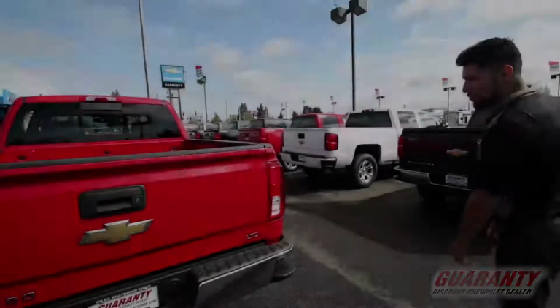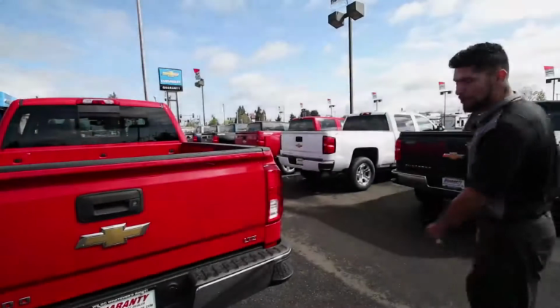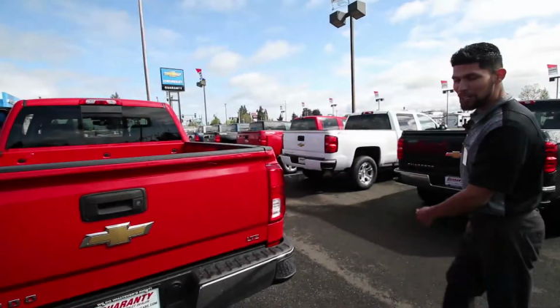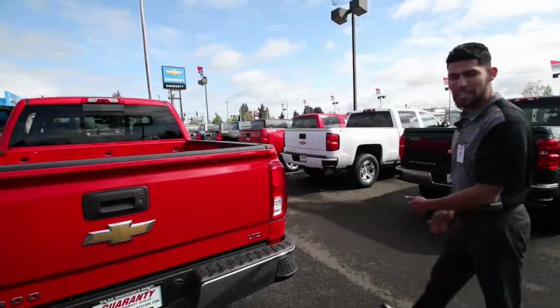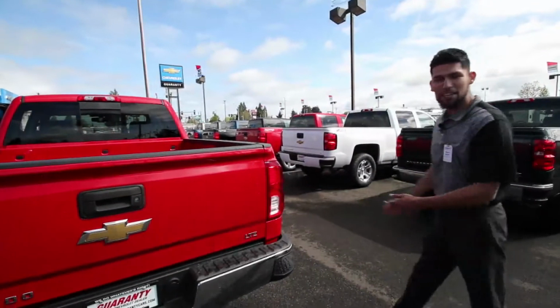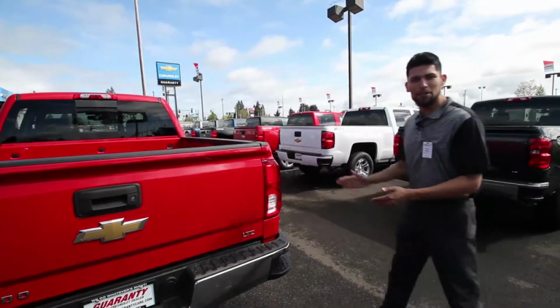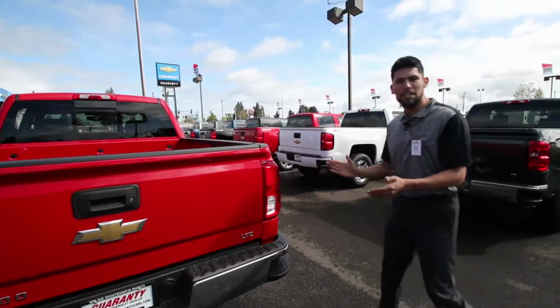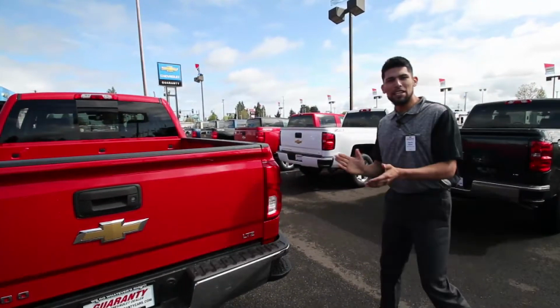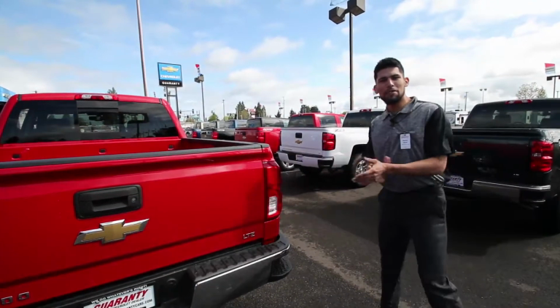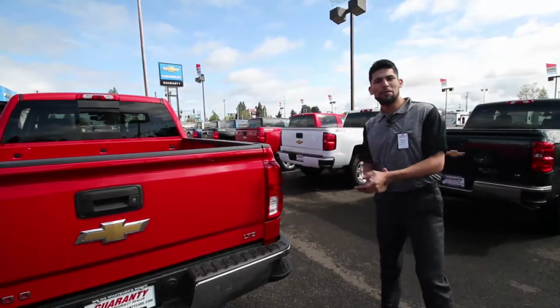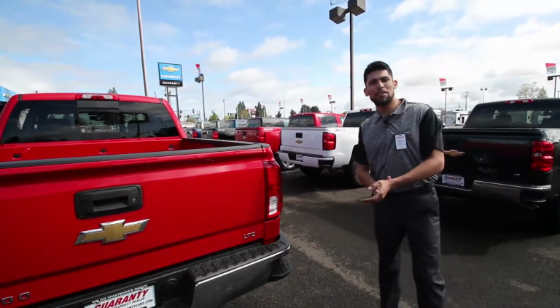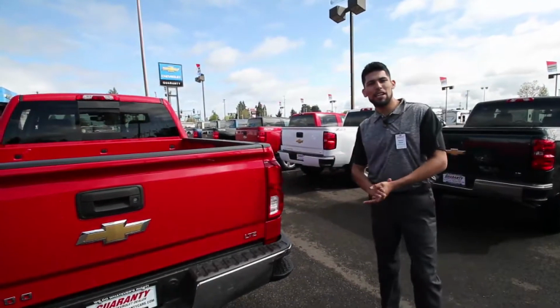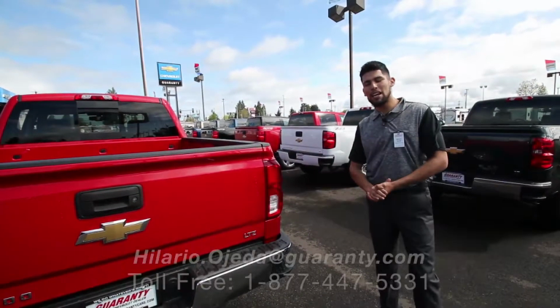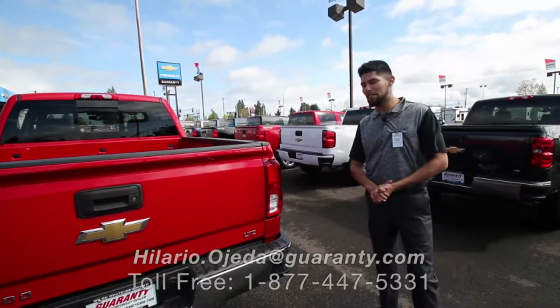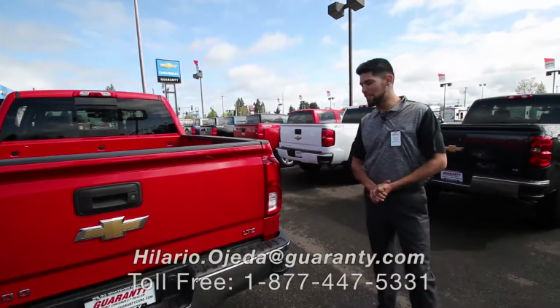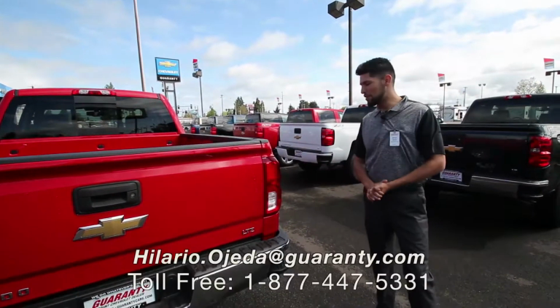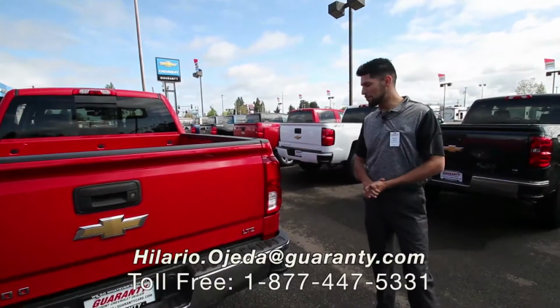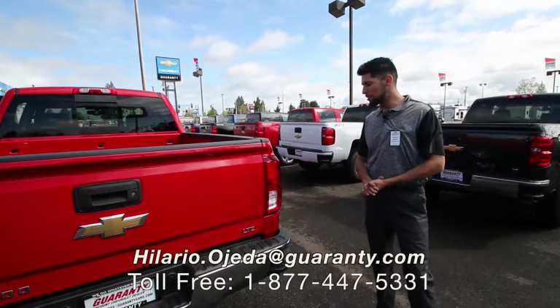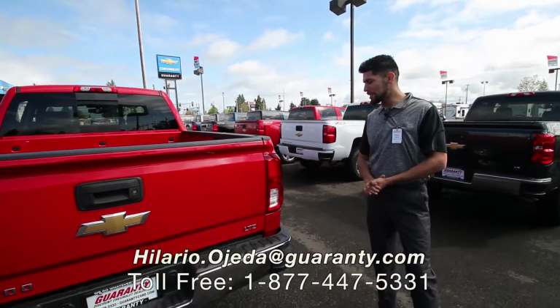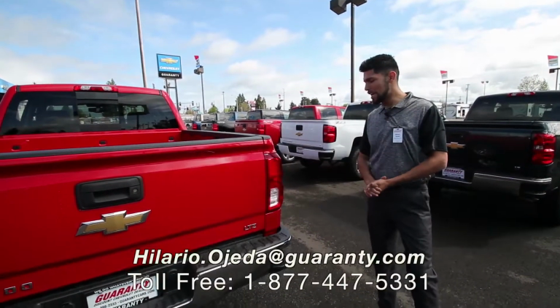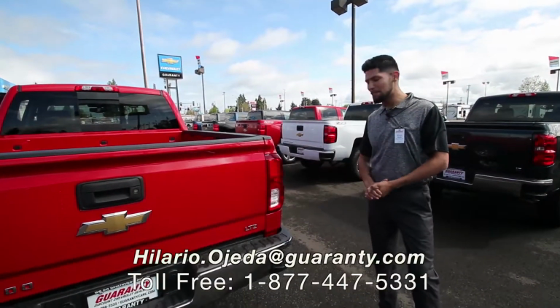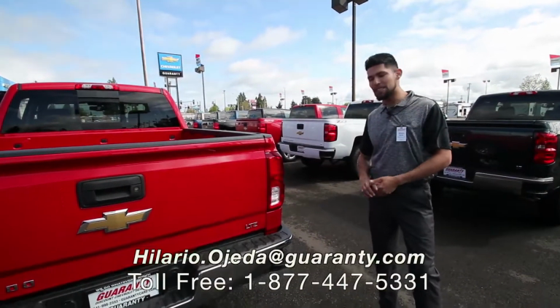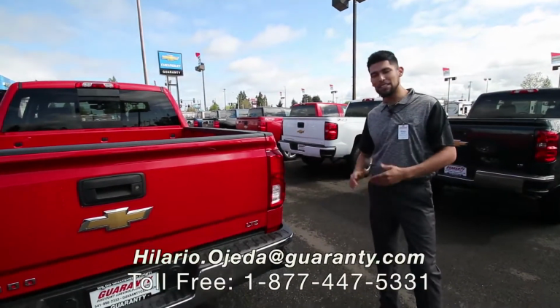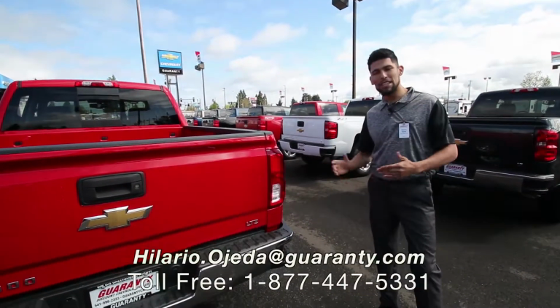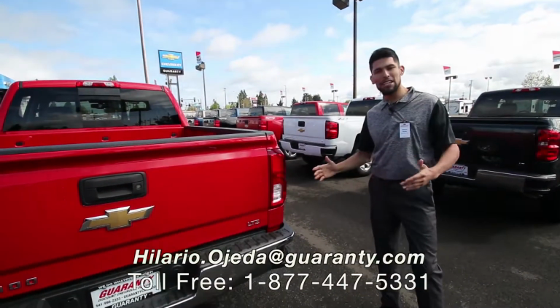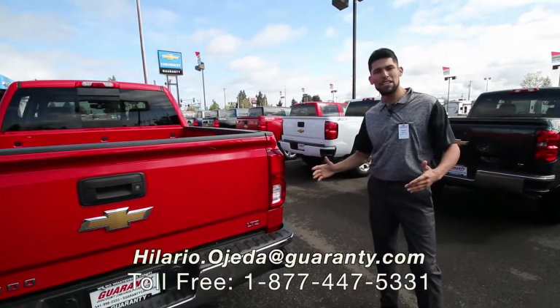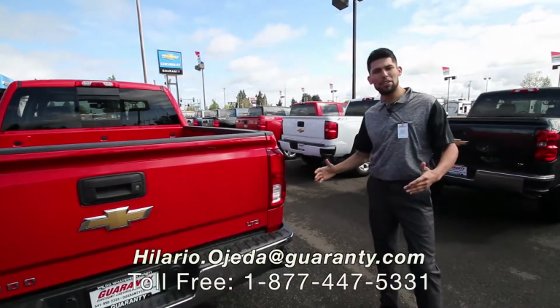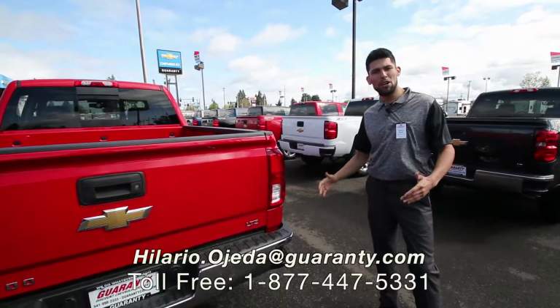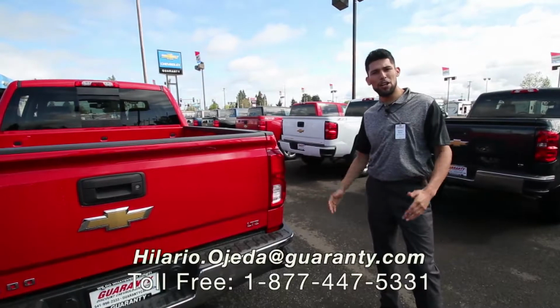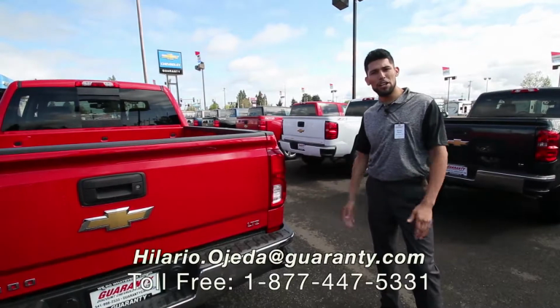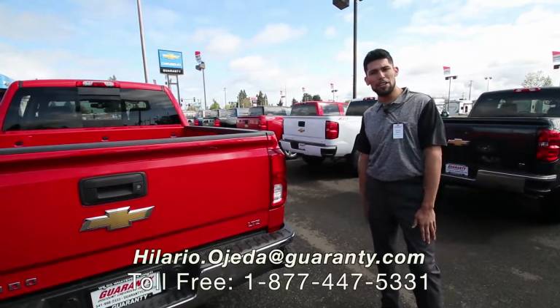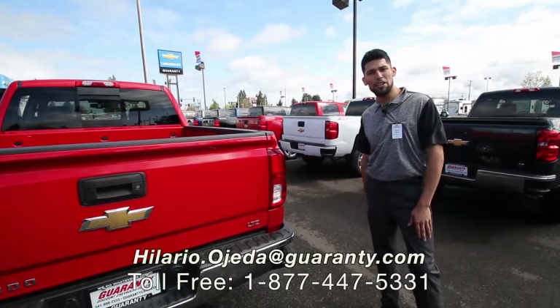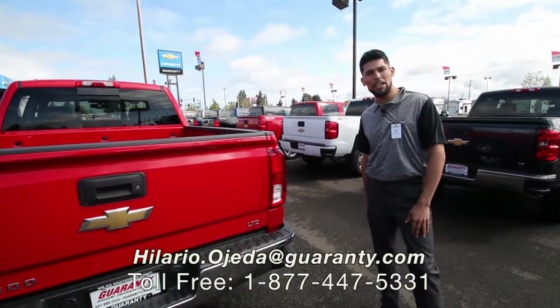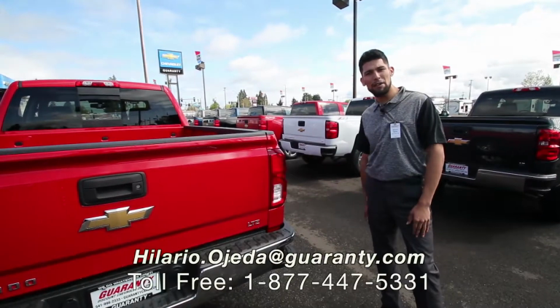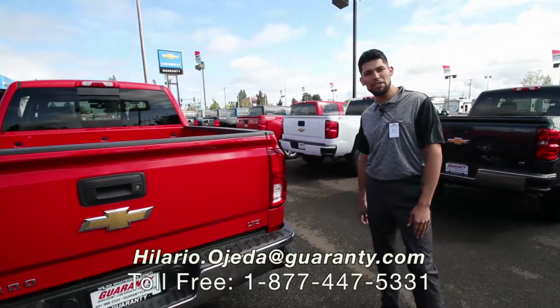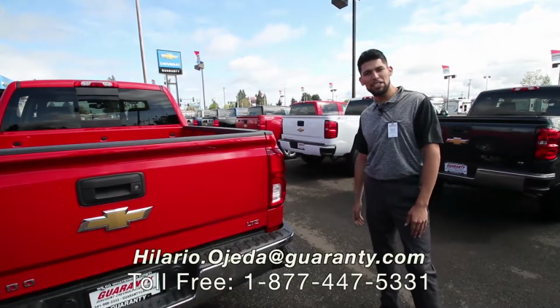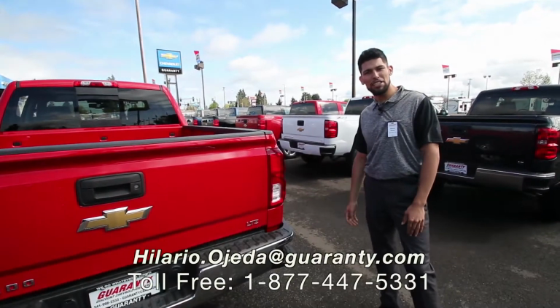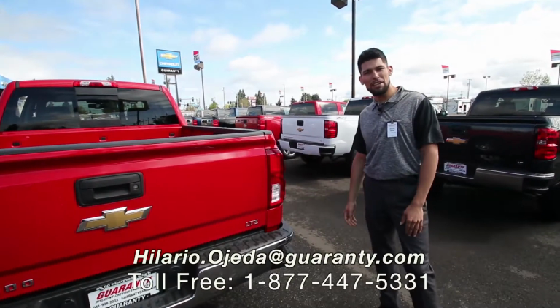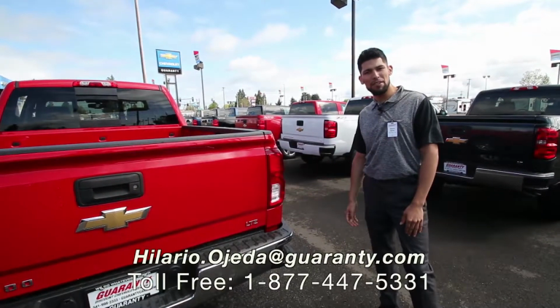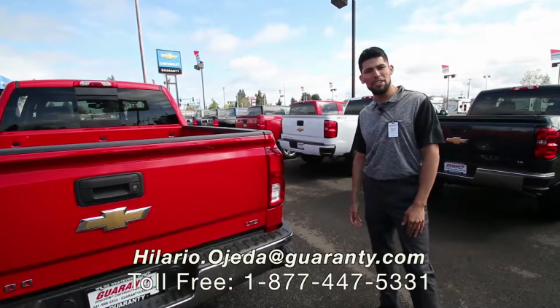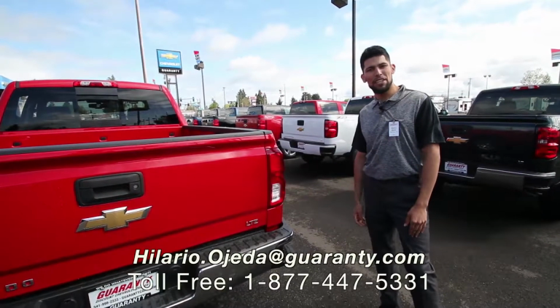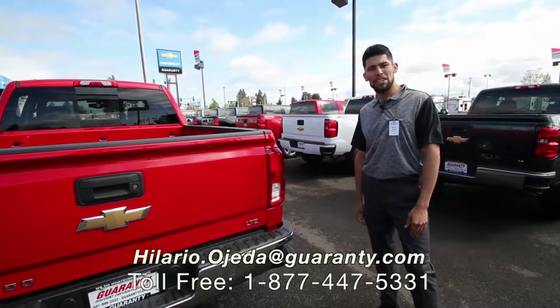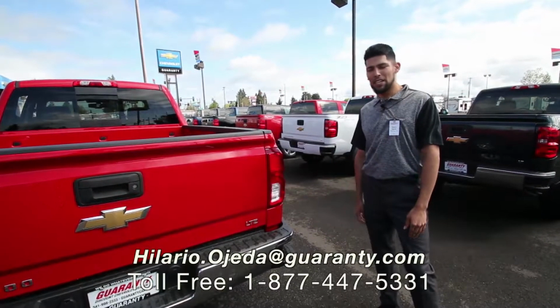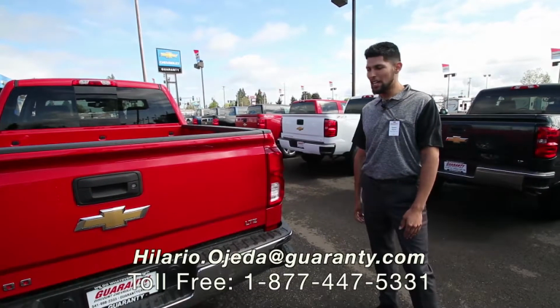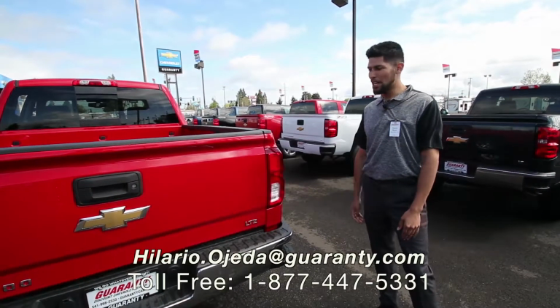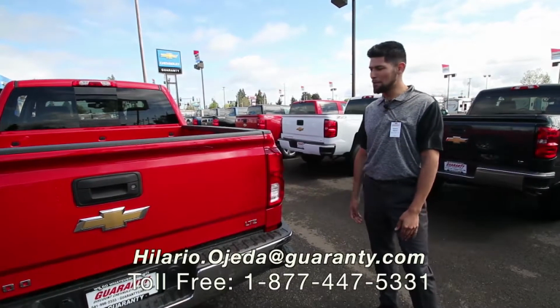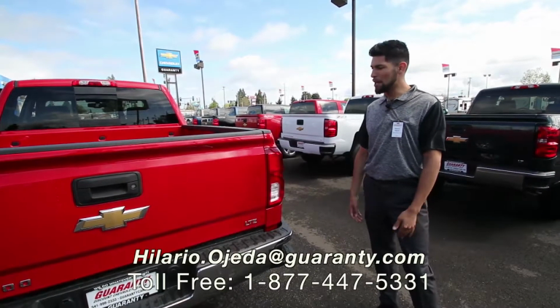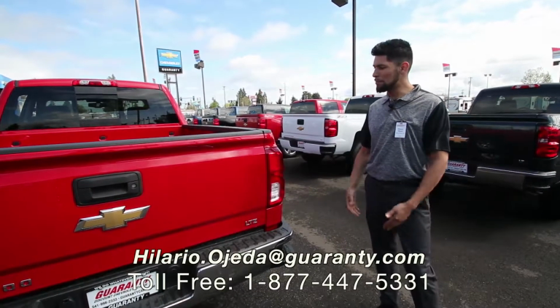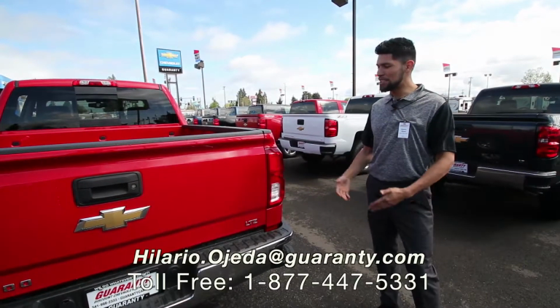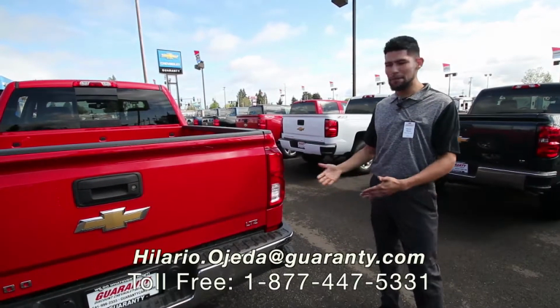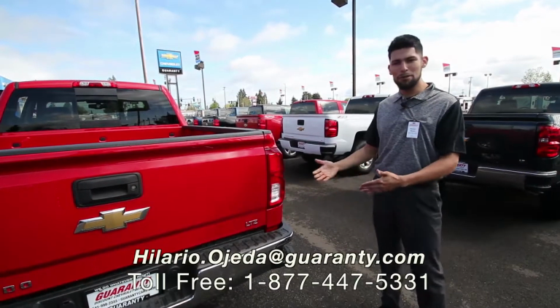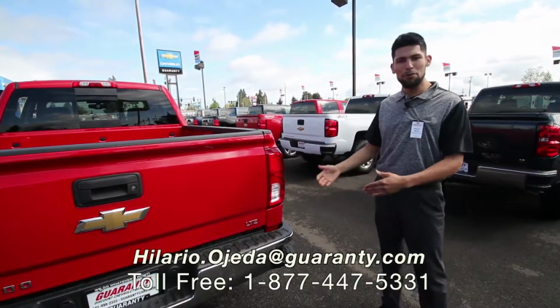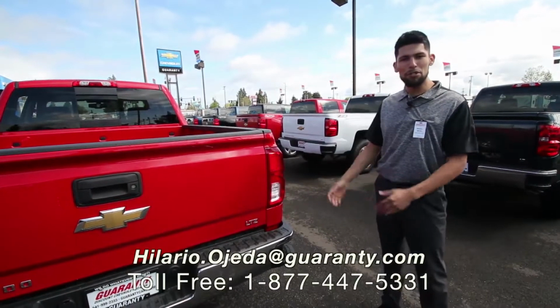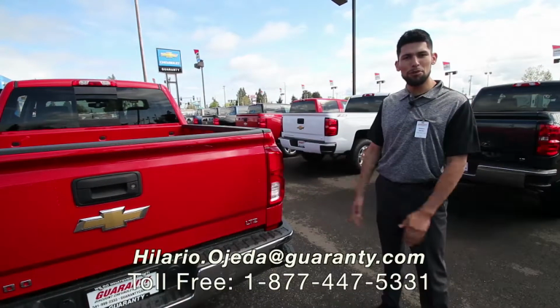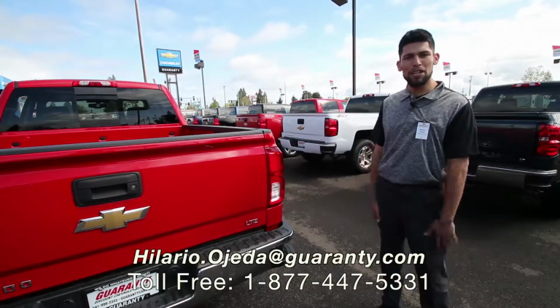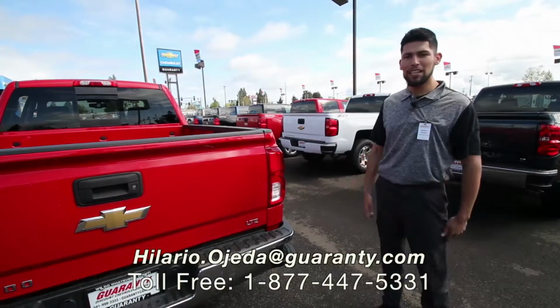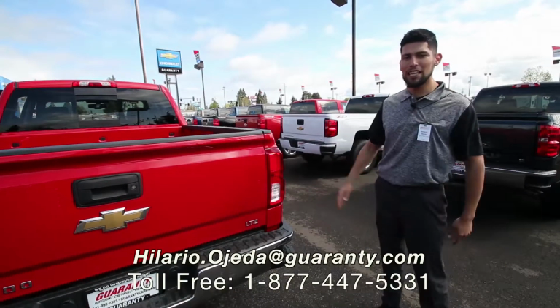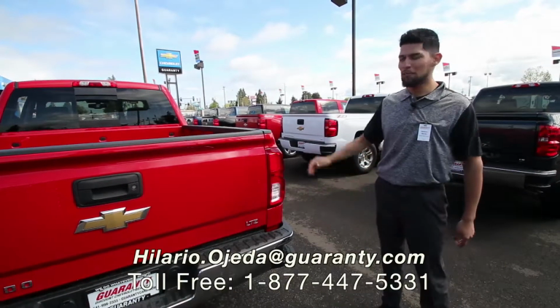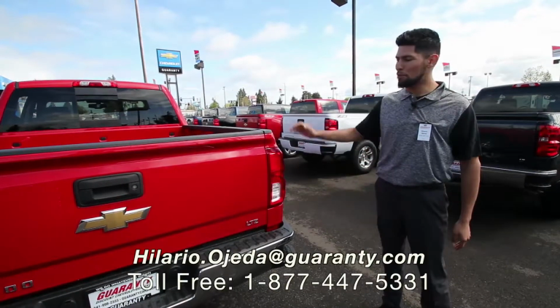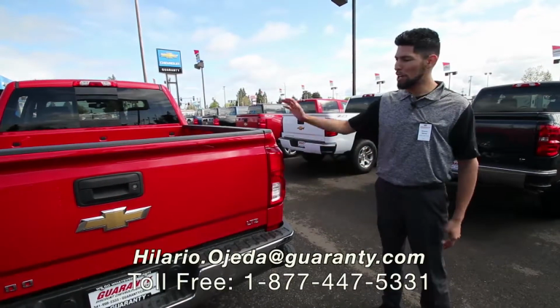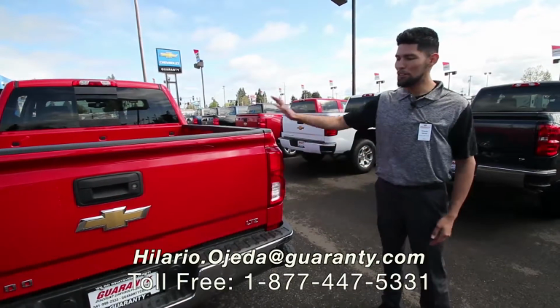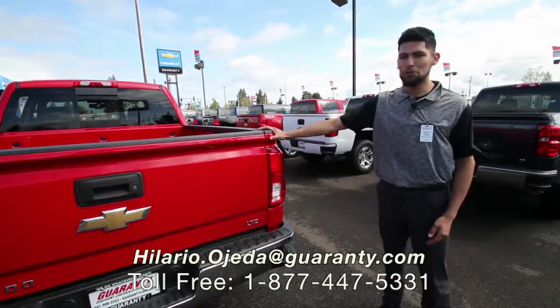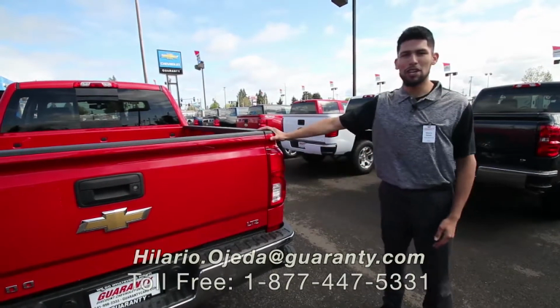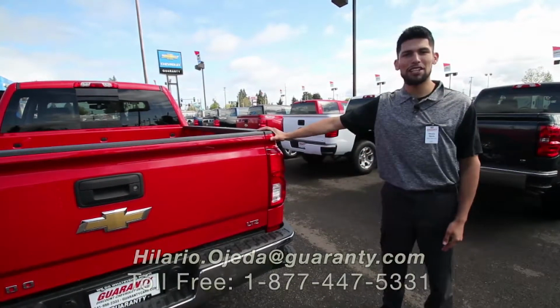Well, again, thank you for your time. This is Hilario here at Guaranteed Chevy. Come and see me when you're ready to get your brand new truck.